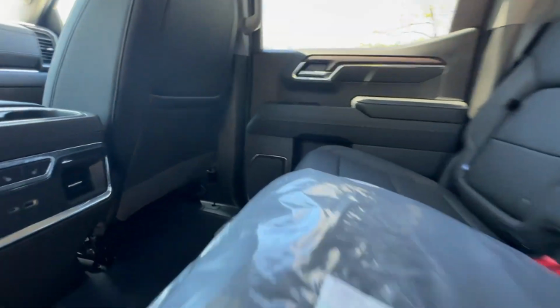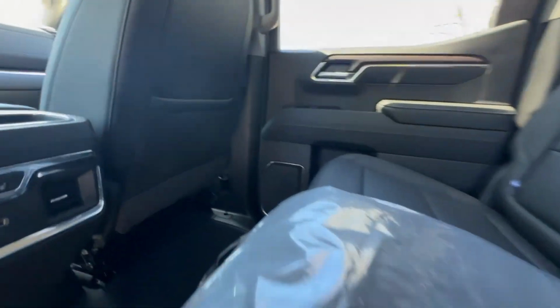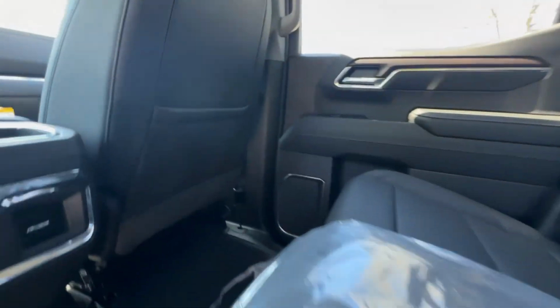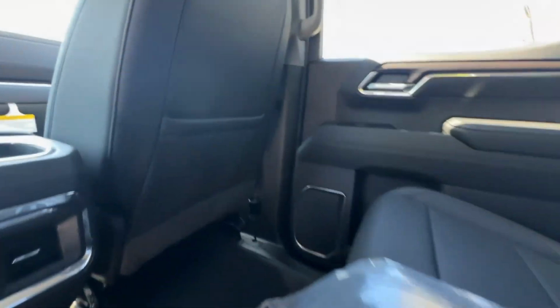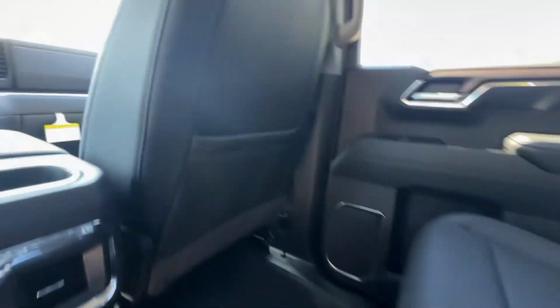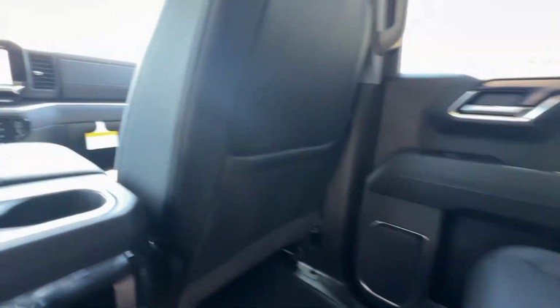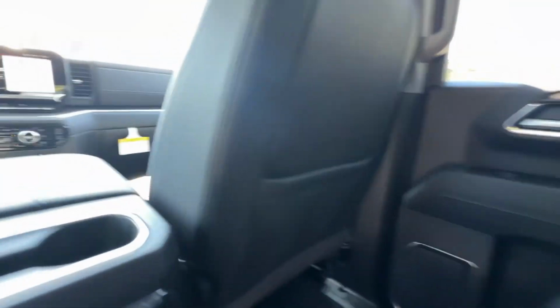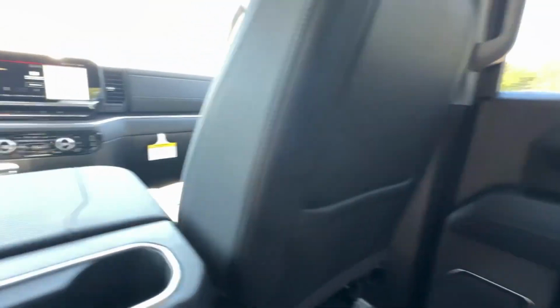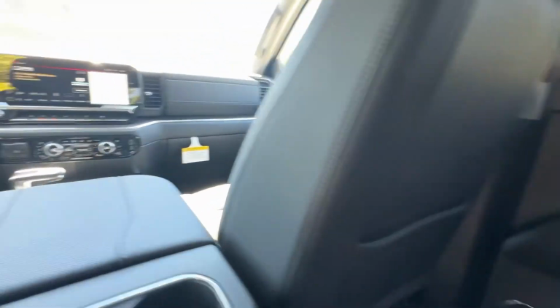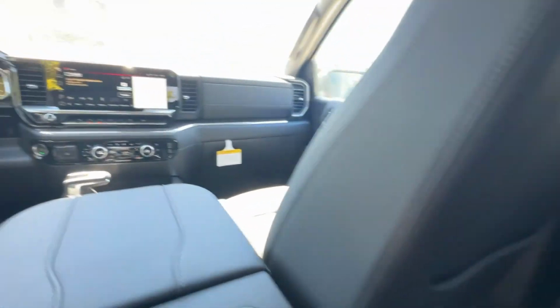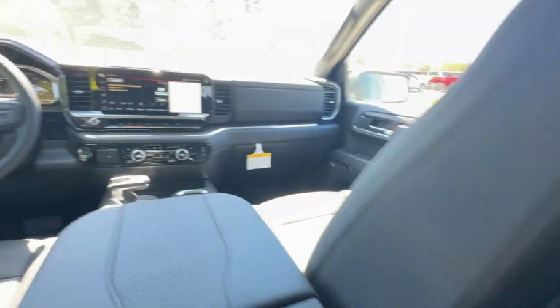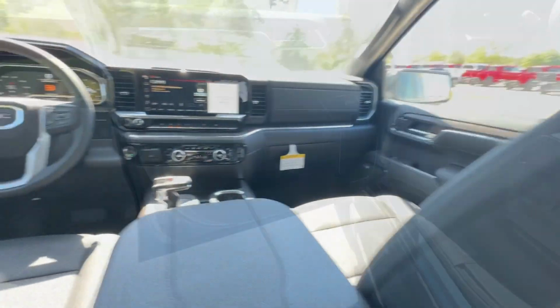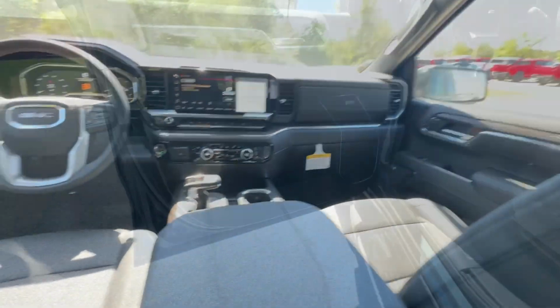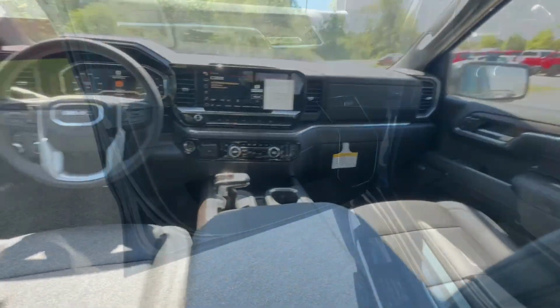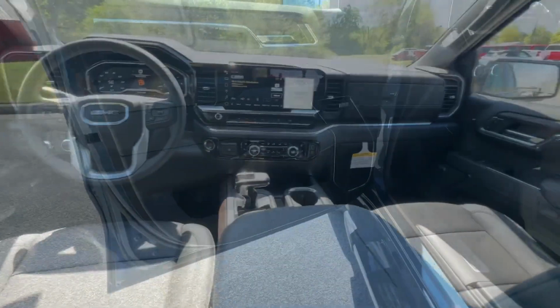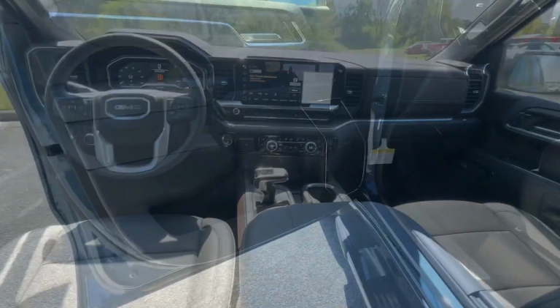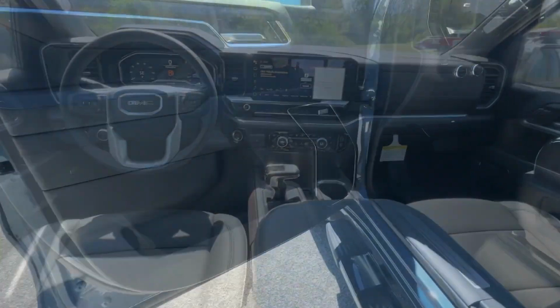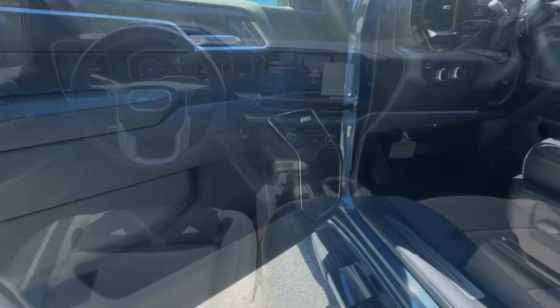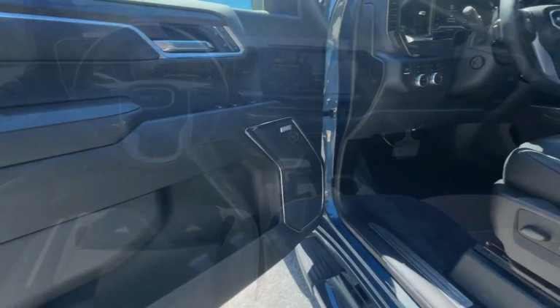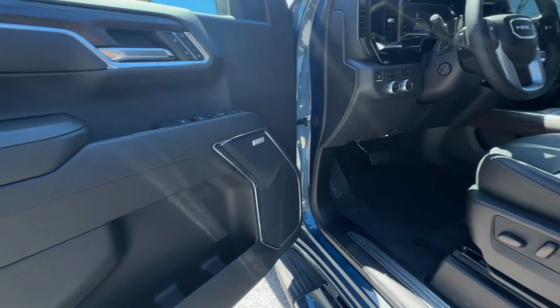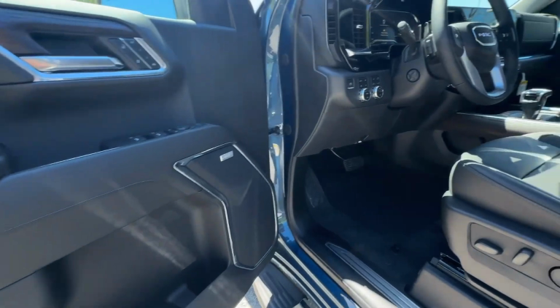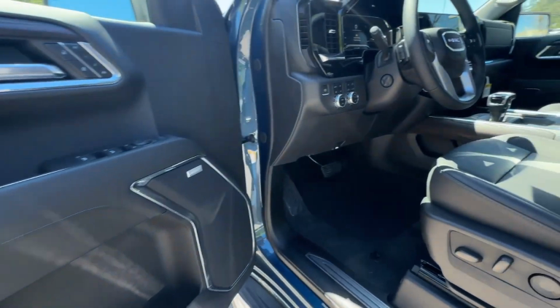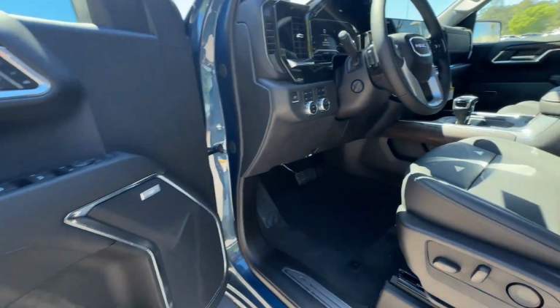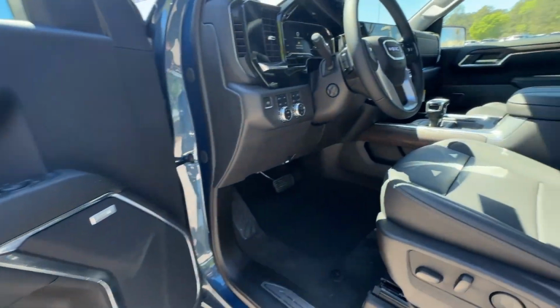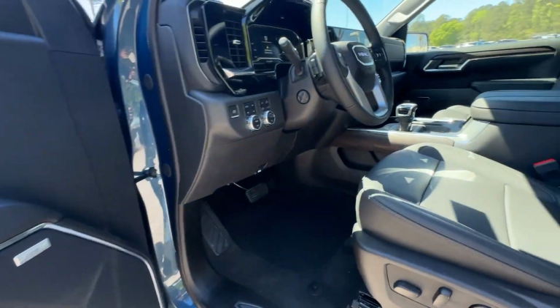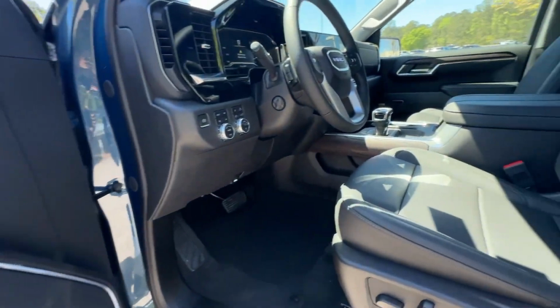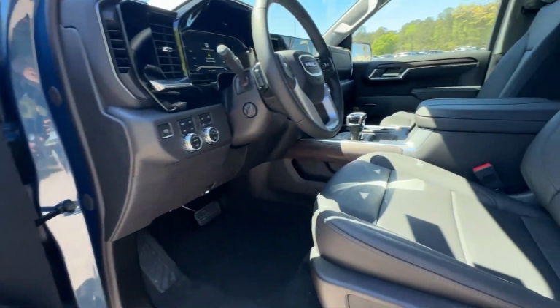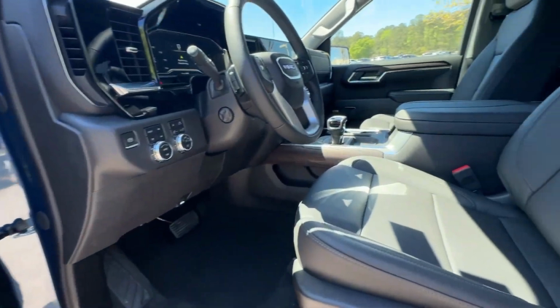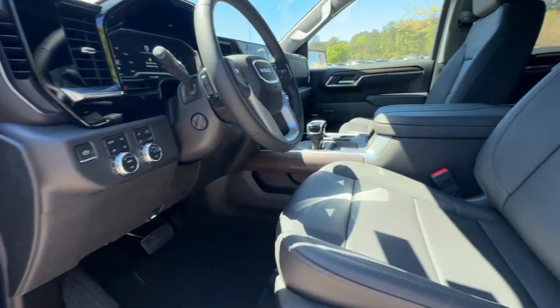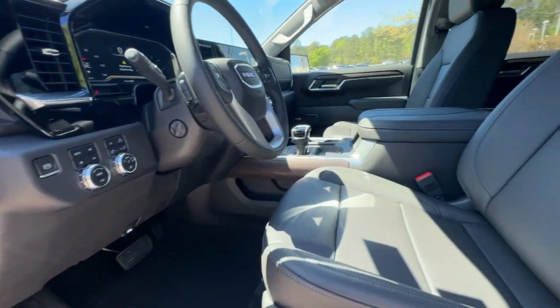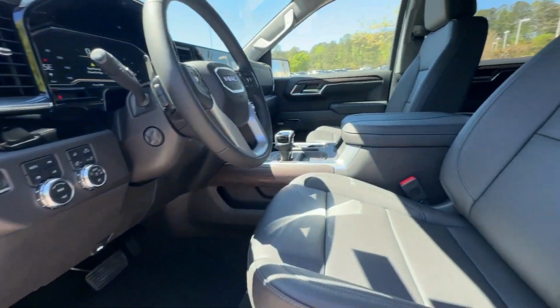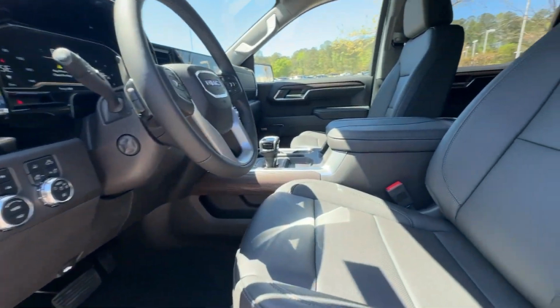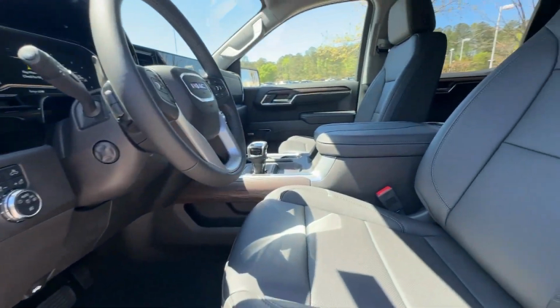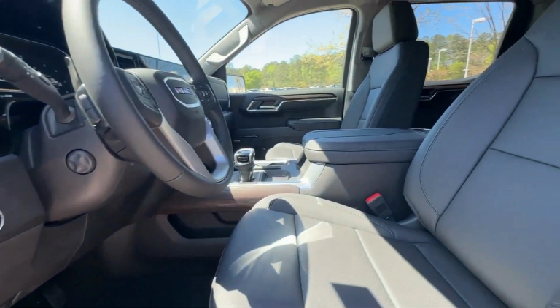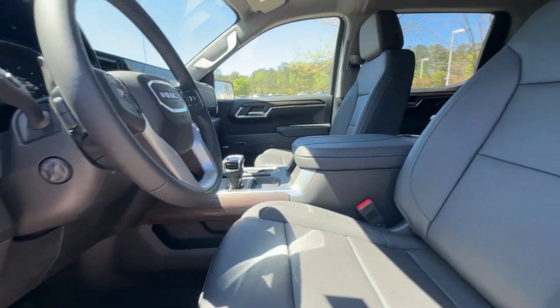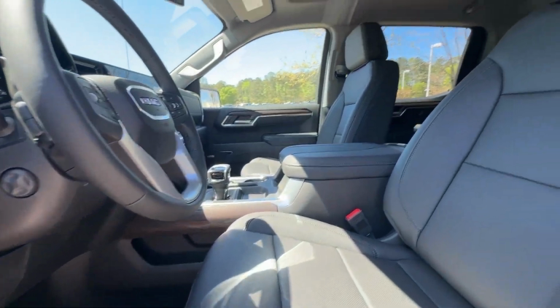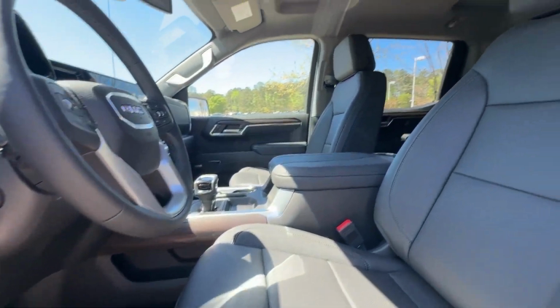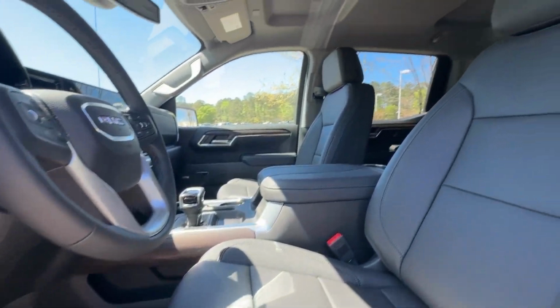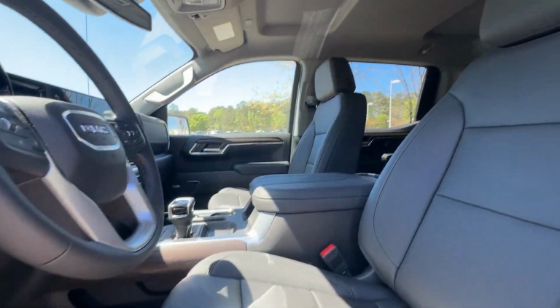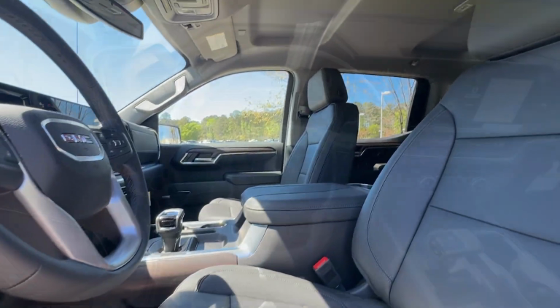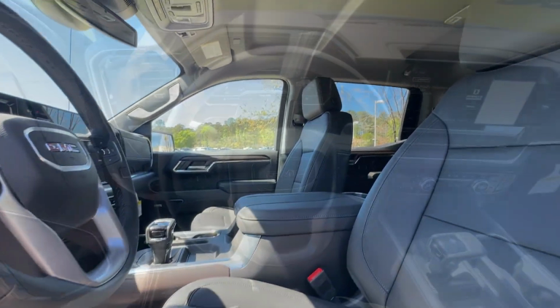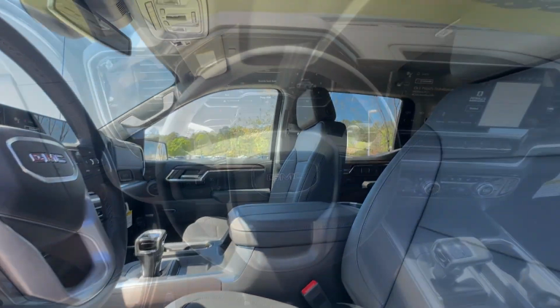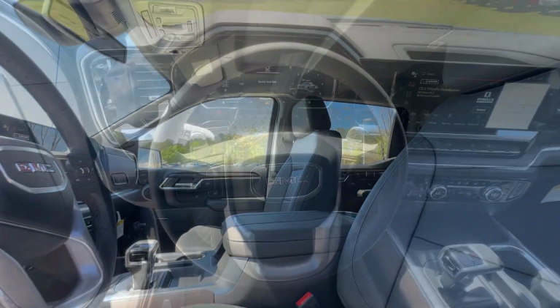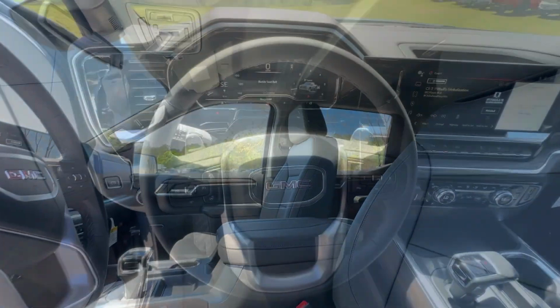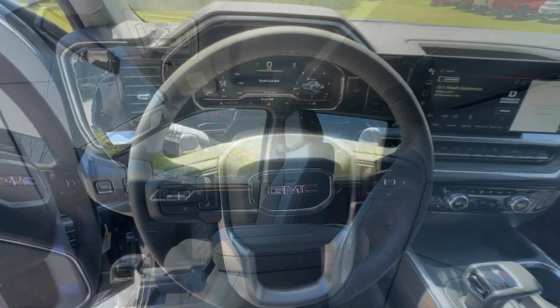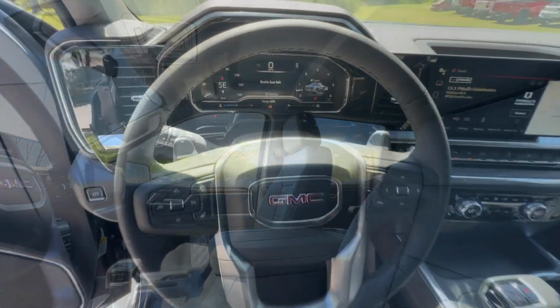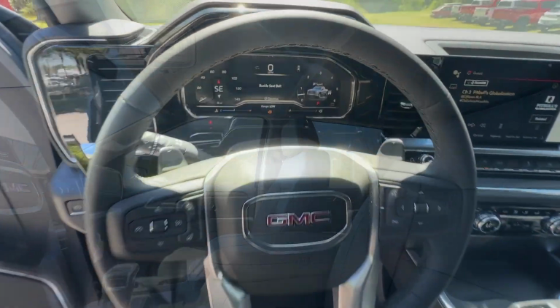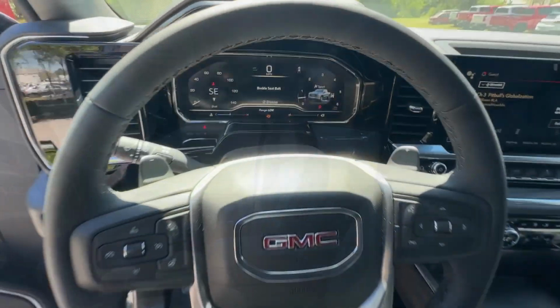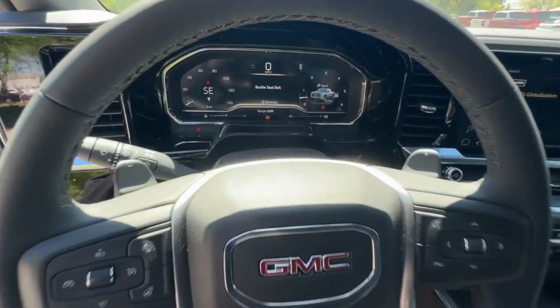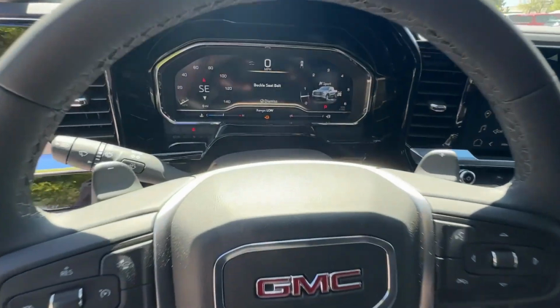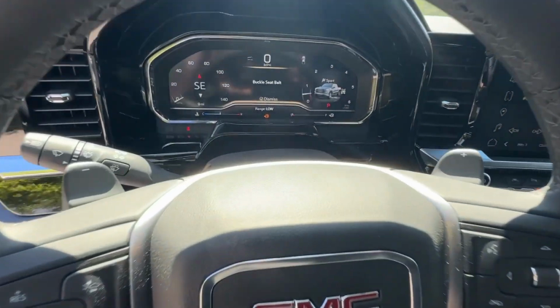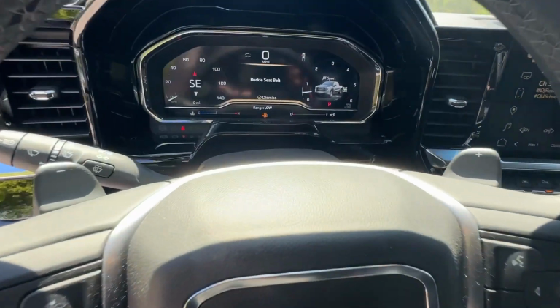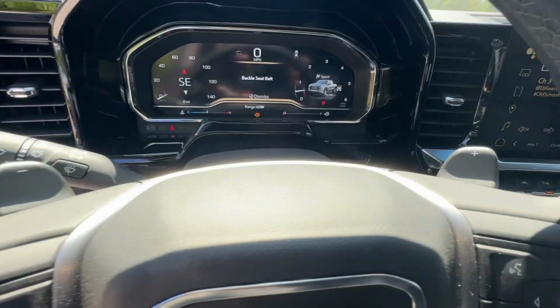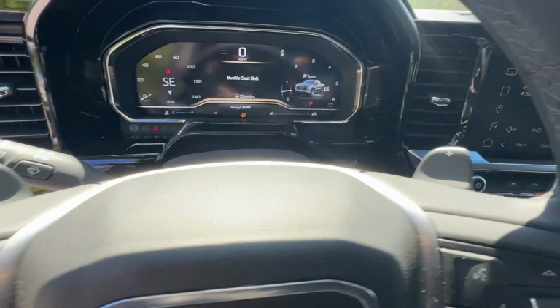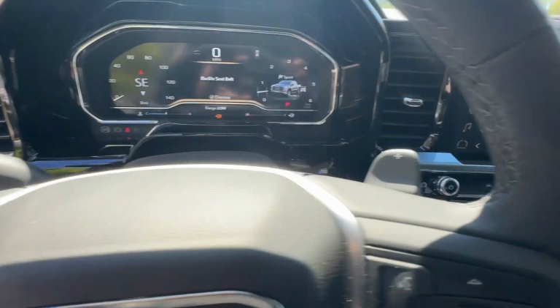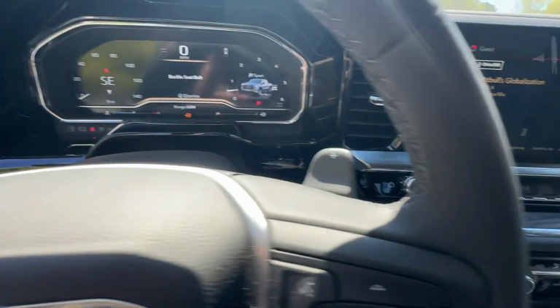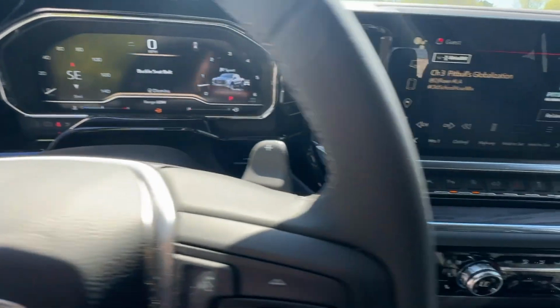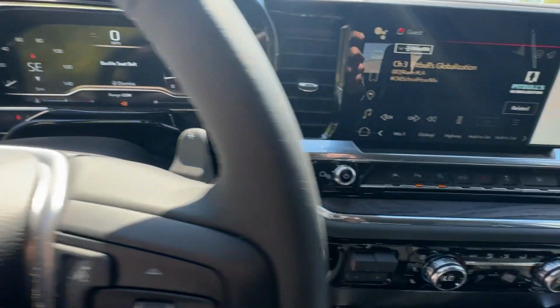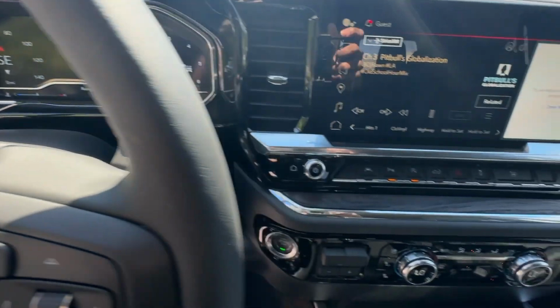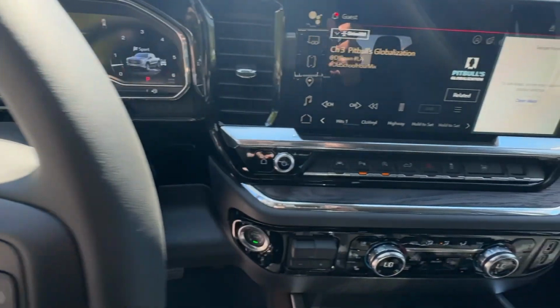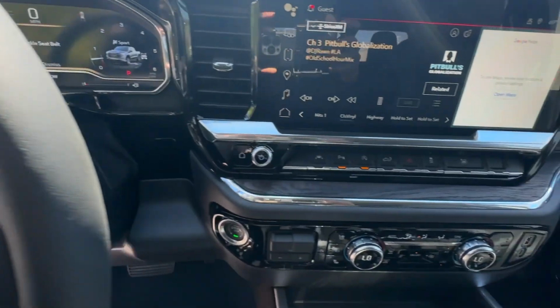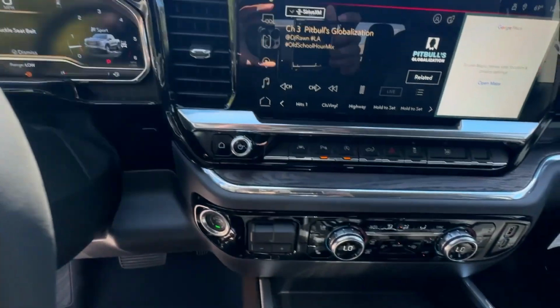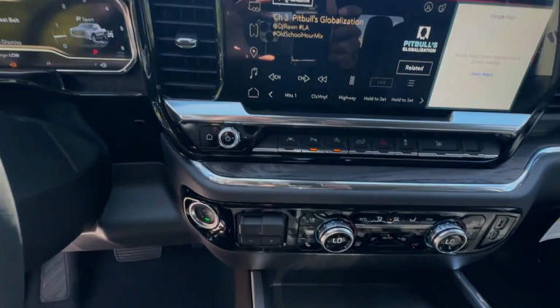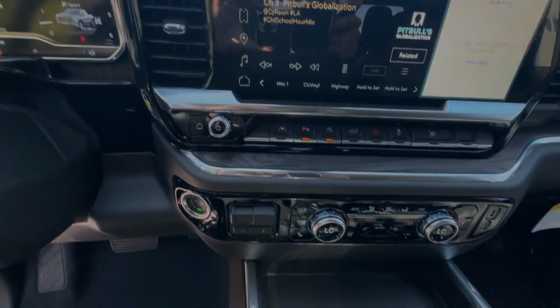Serious strength blends with serene comfort in this modern-spirited Sierra. See for yourself when you take it out for a test drive.